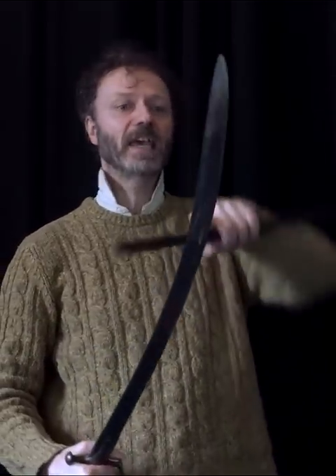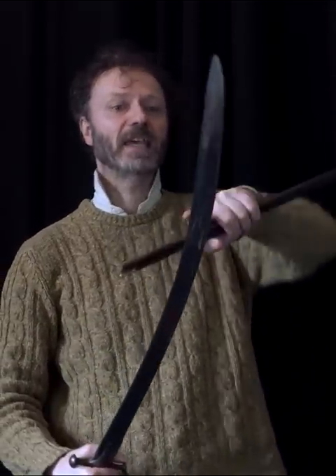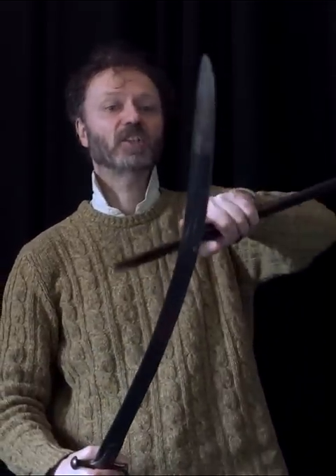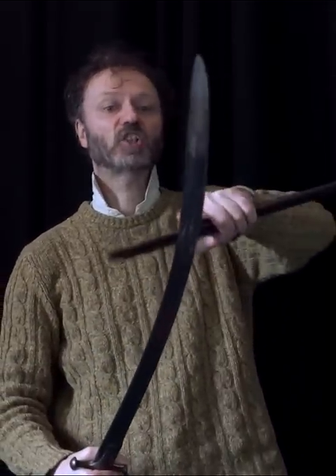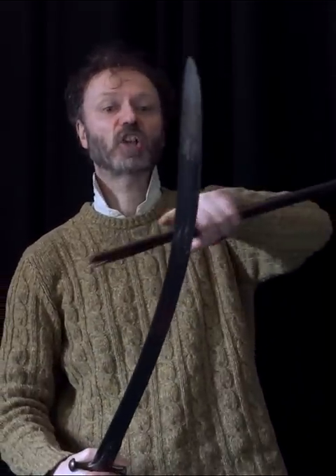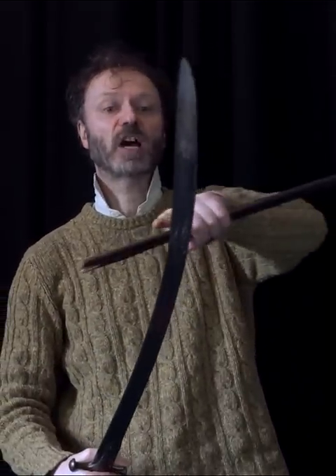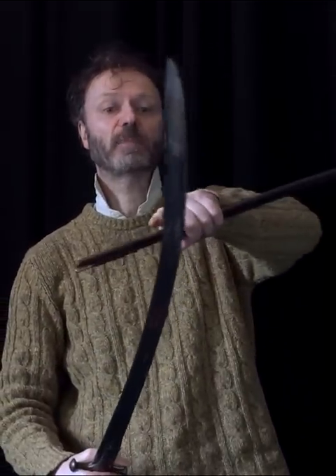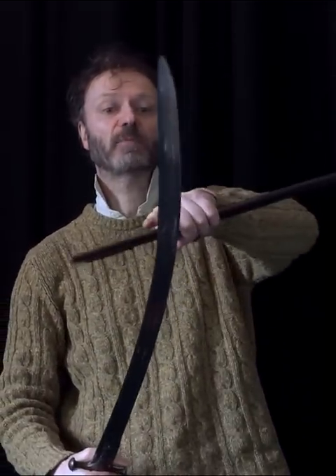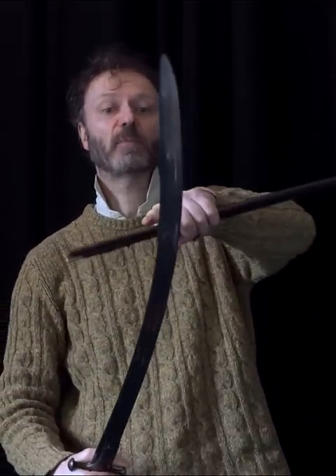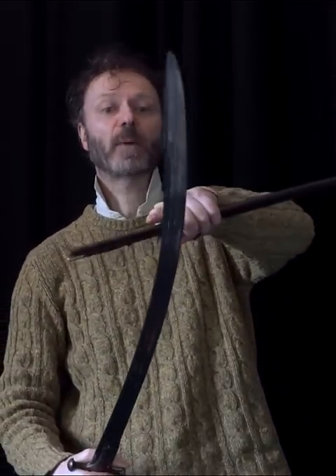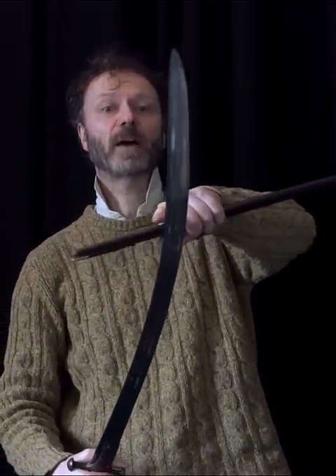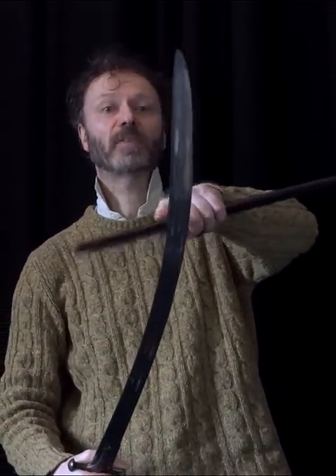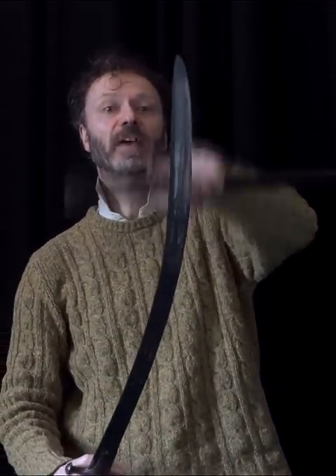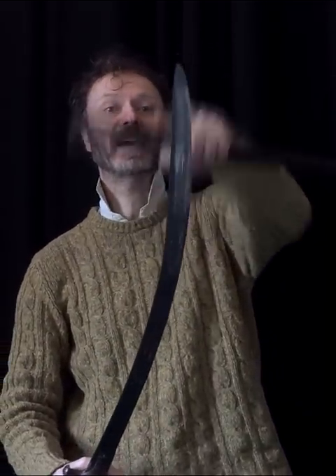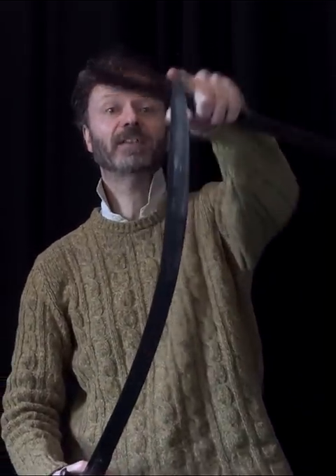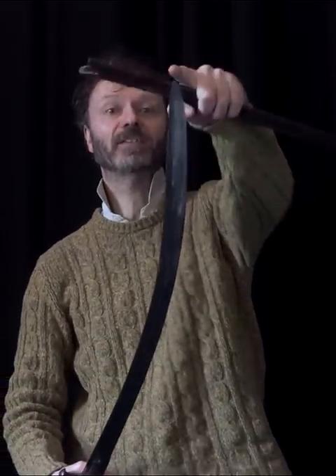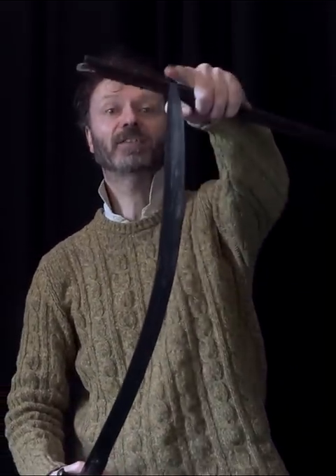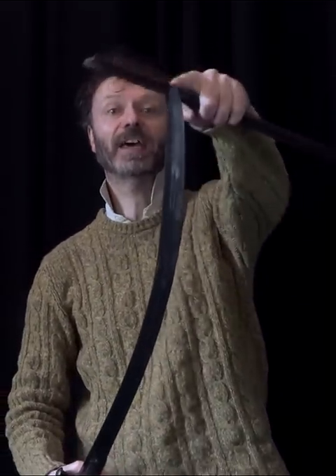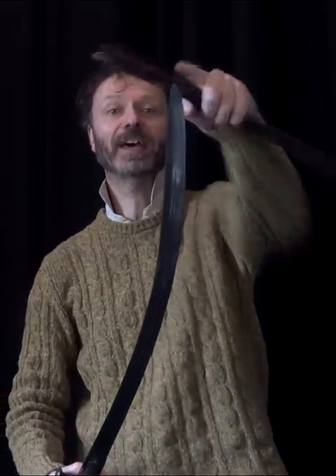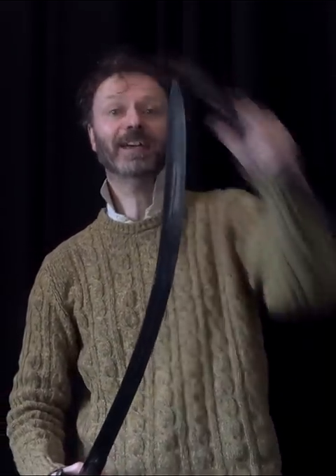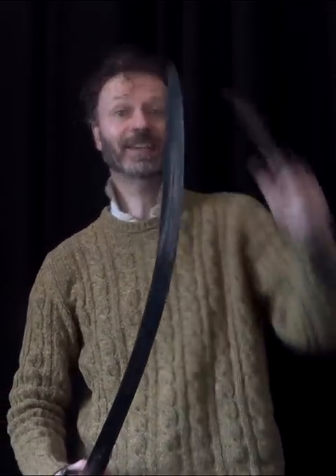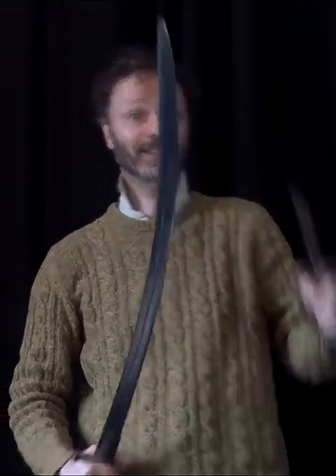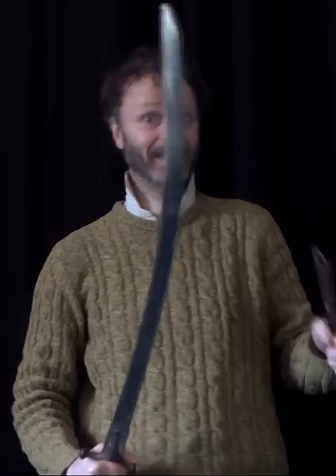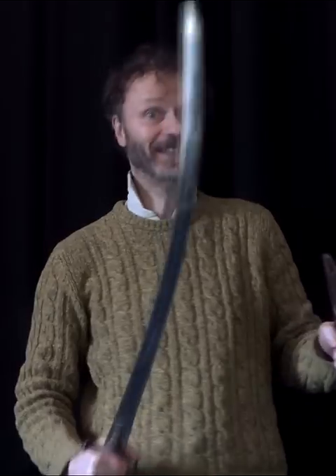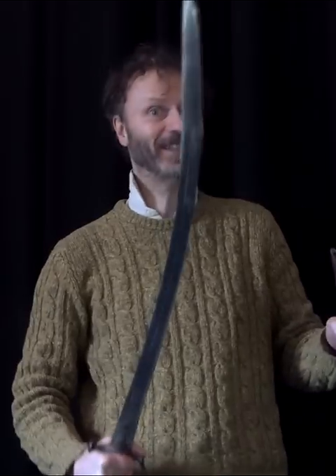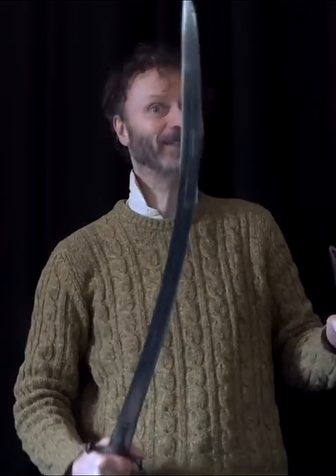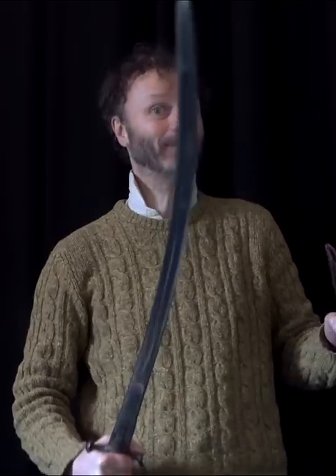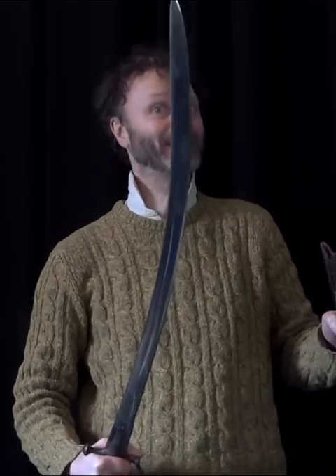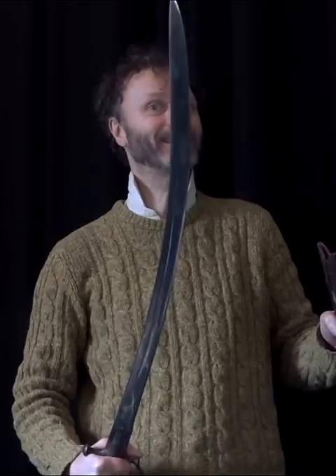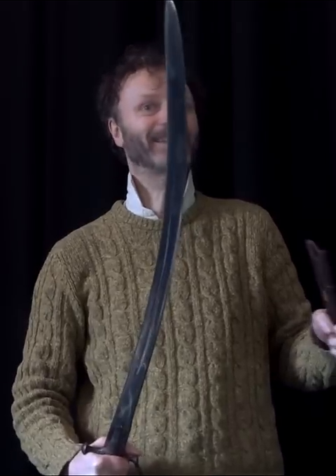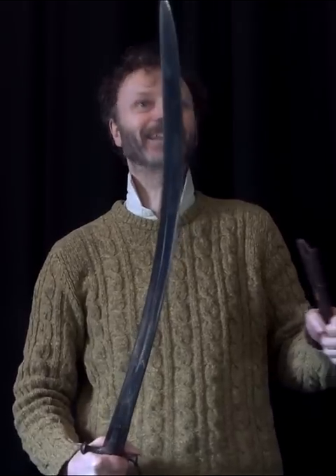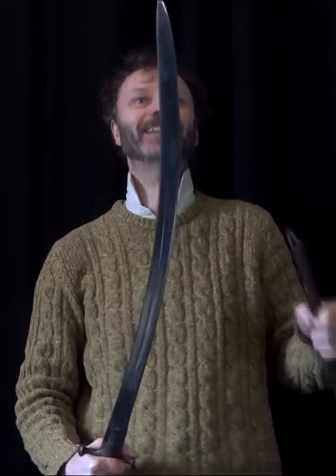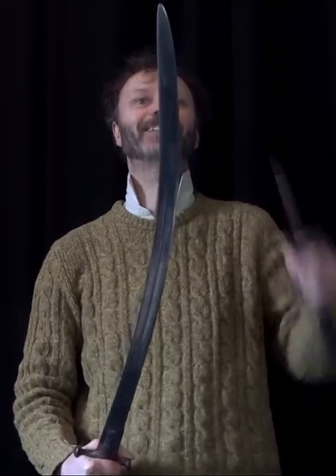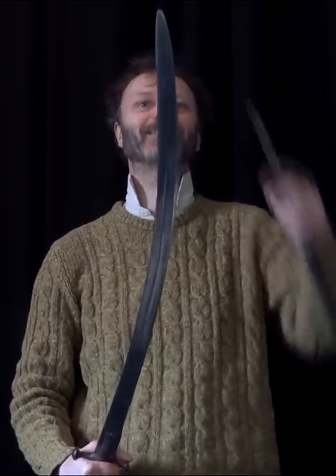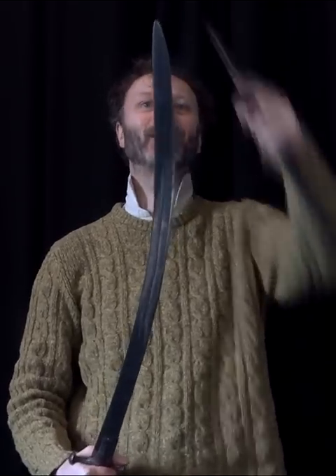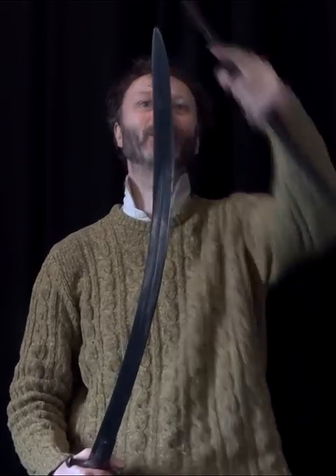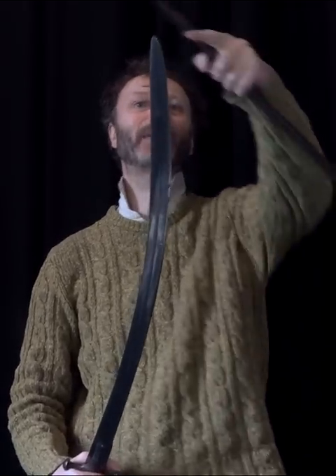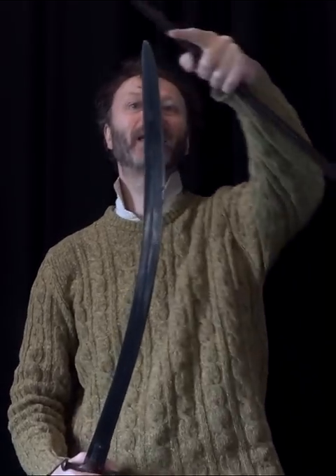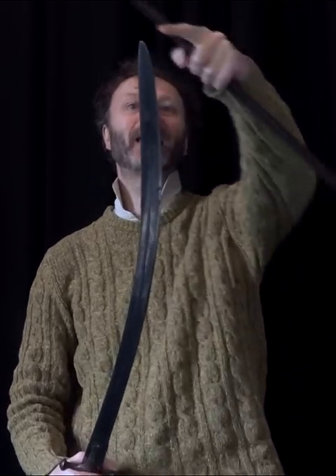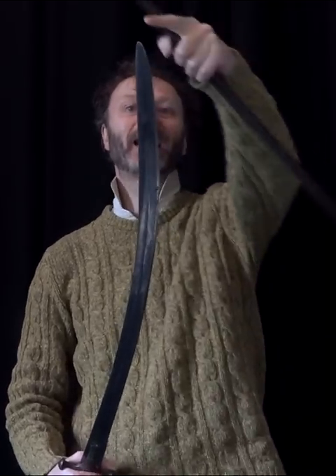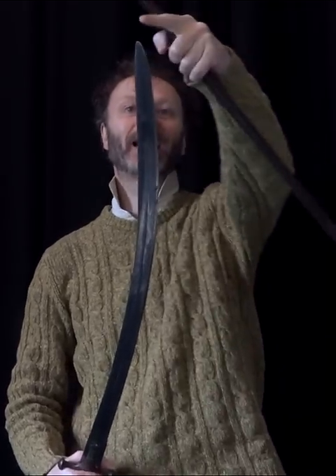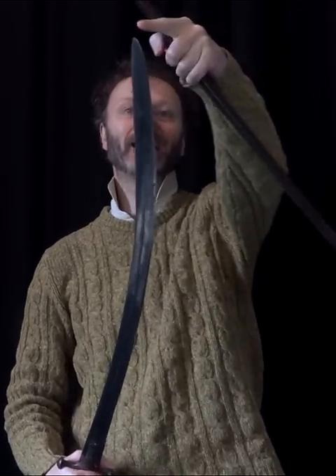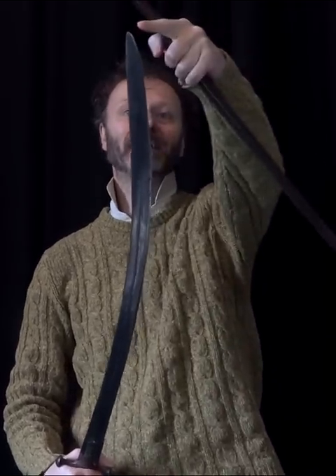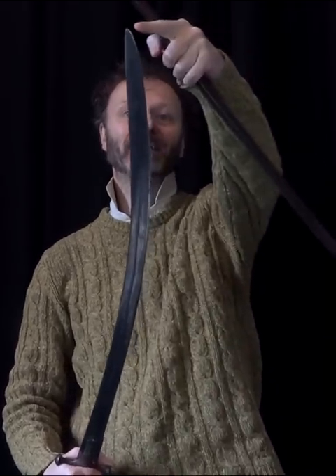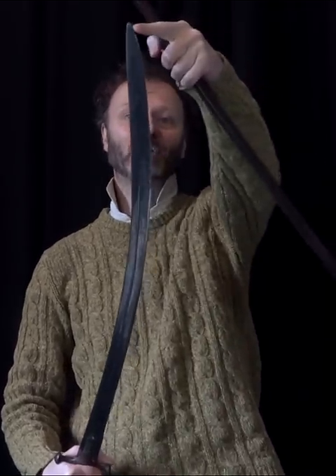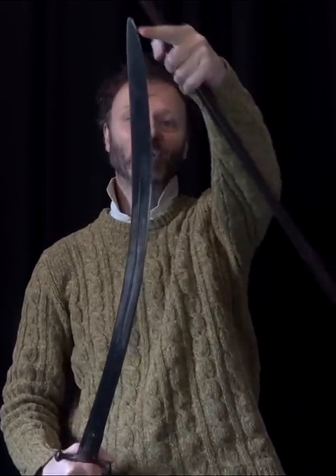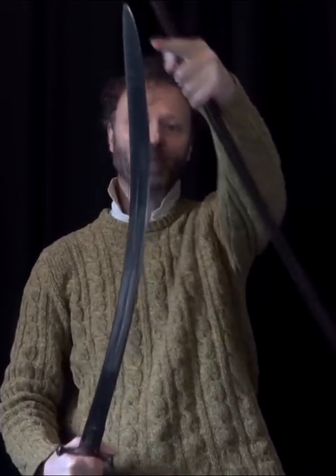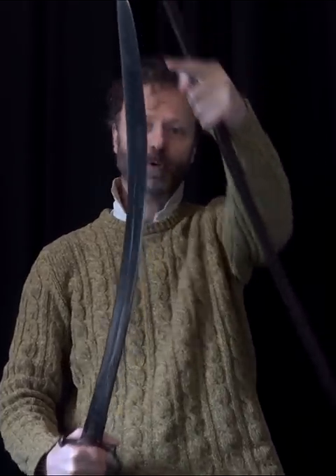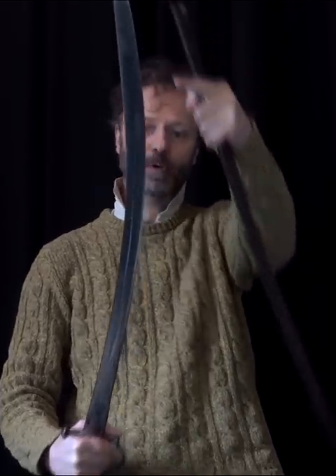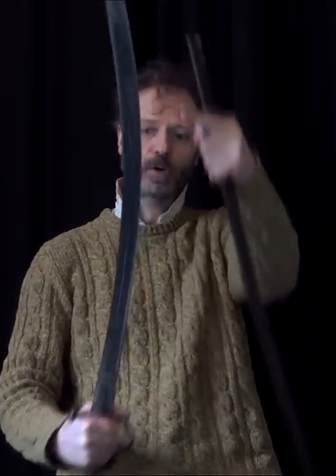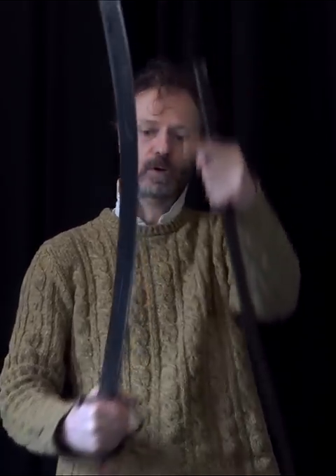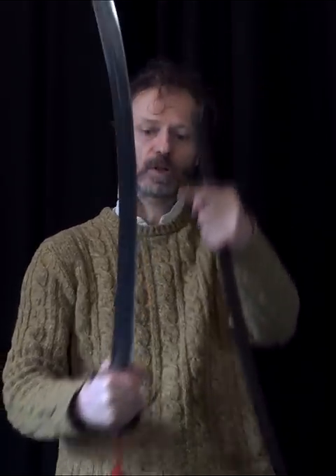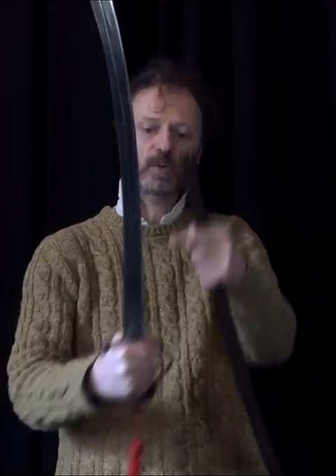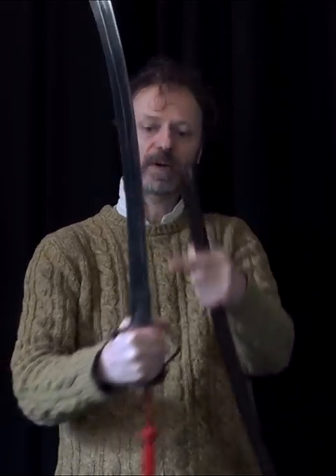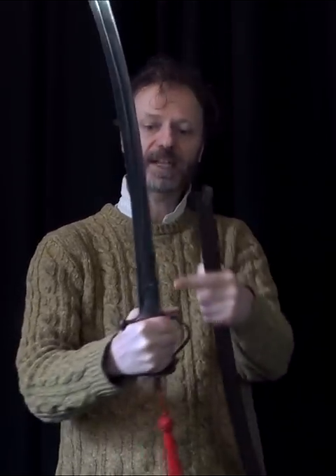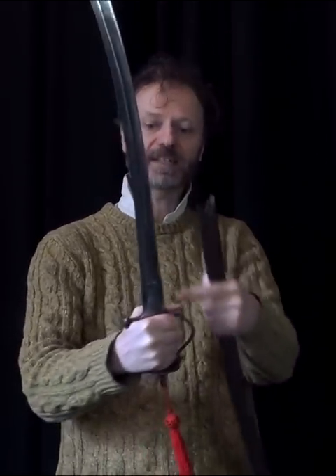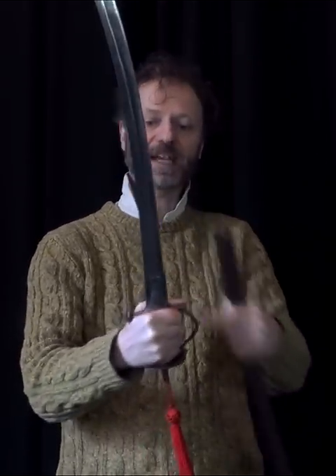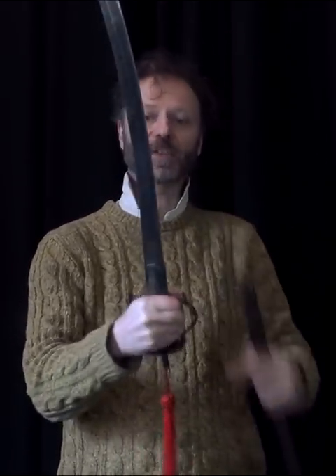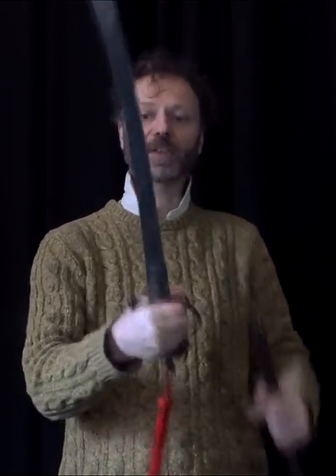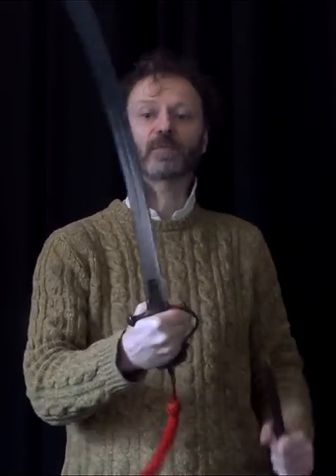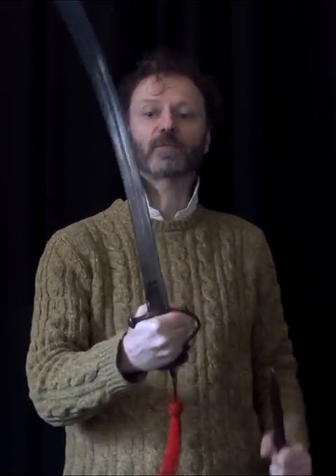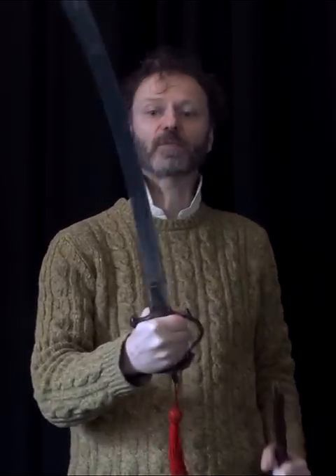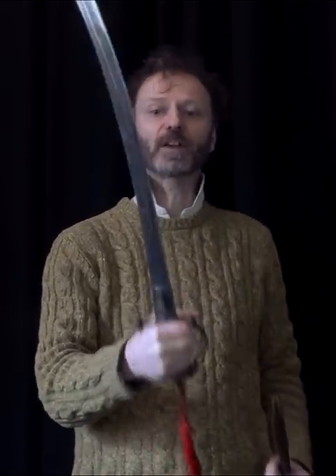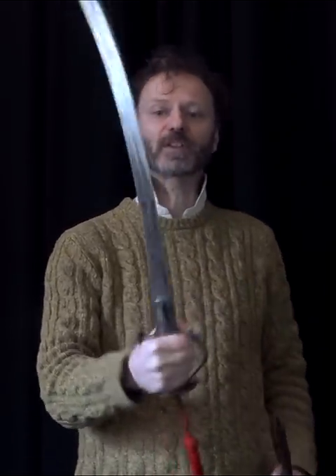It's sharp from about there to there, and yes, this one is still sharp — it's sharp all the way down the front.